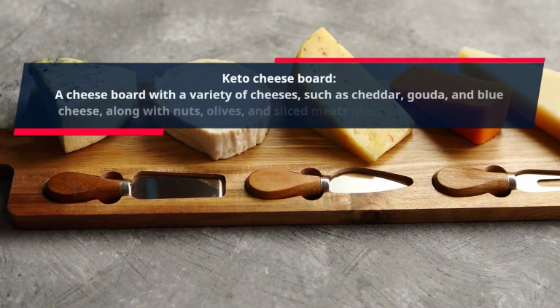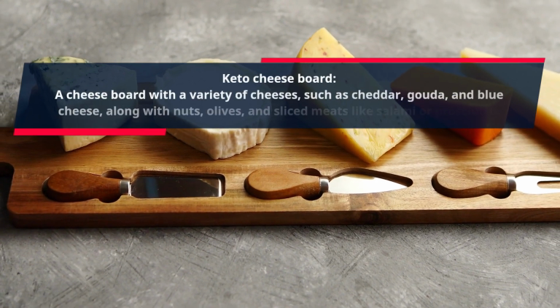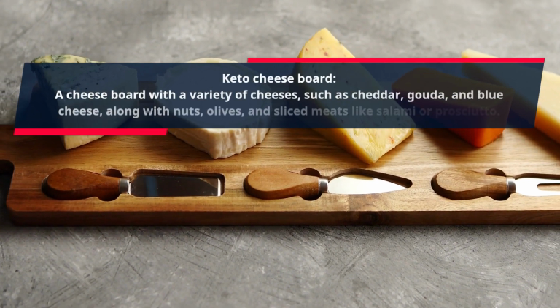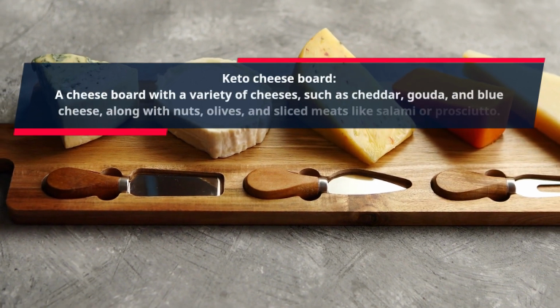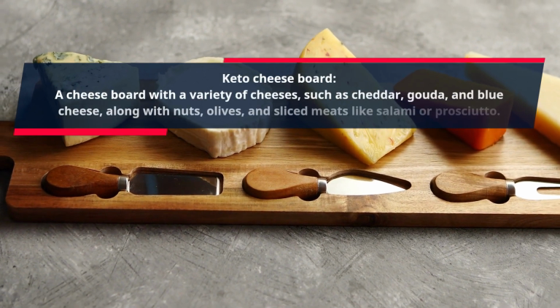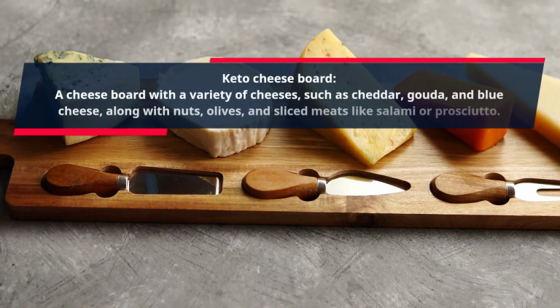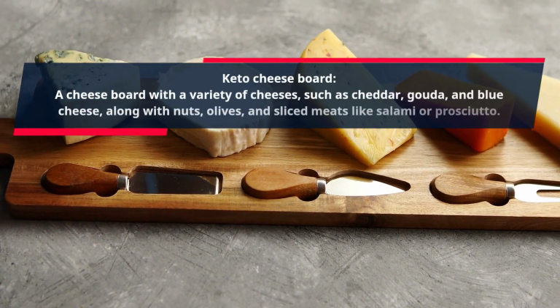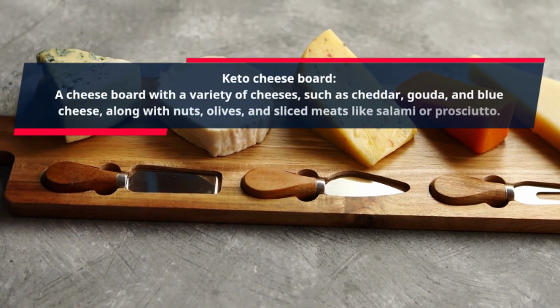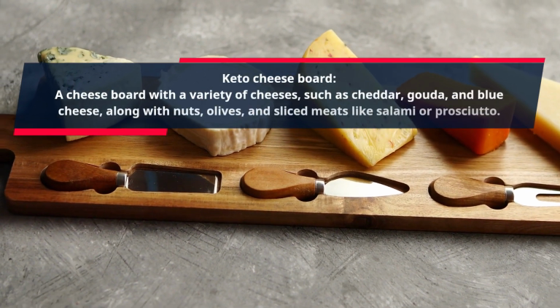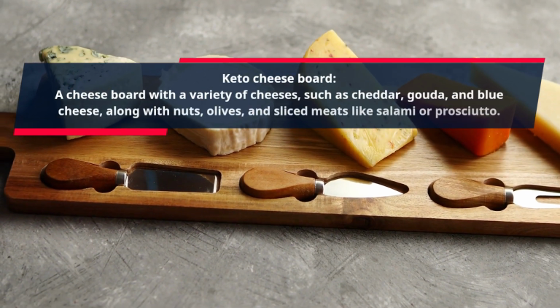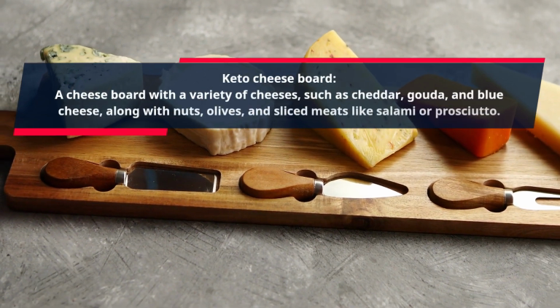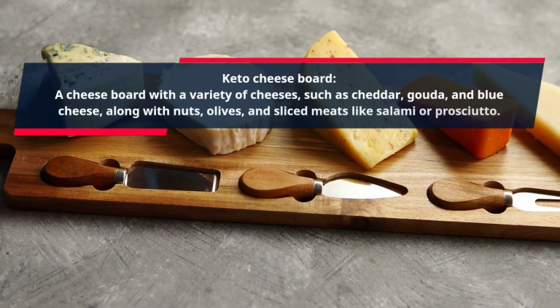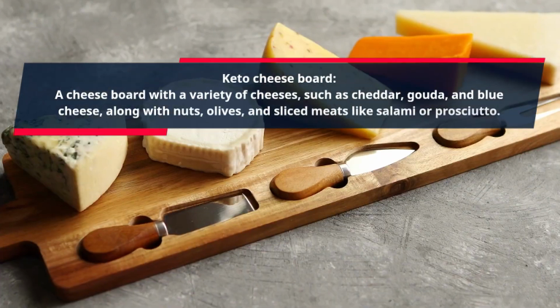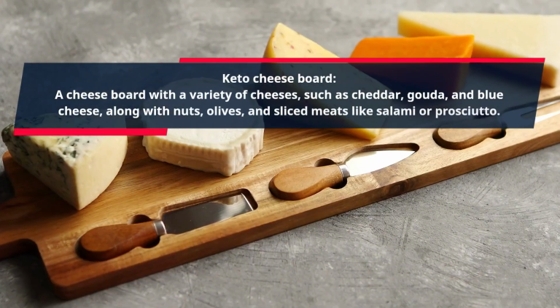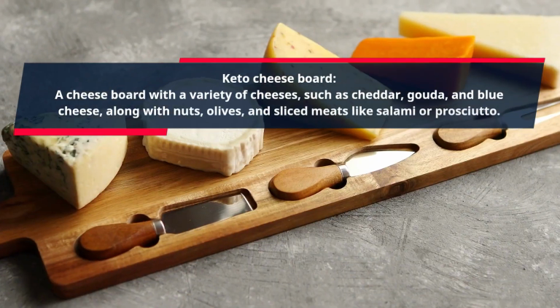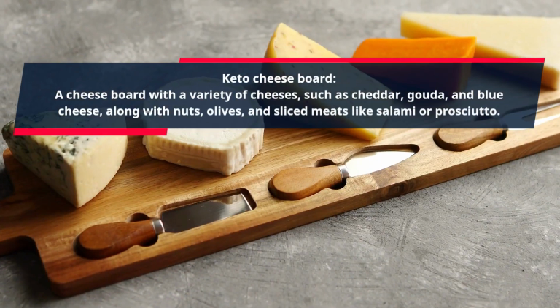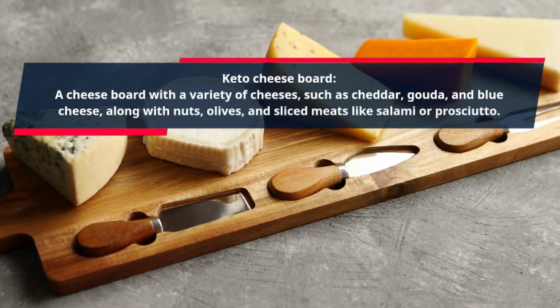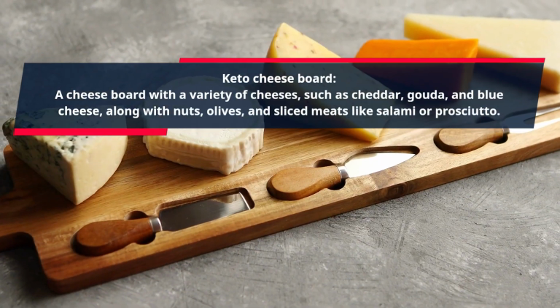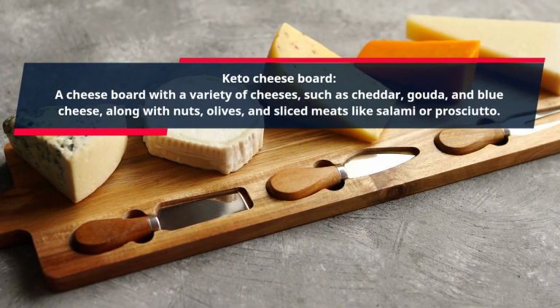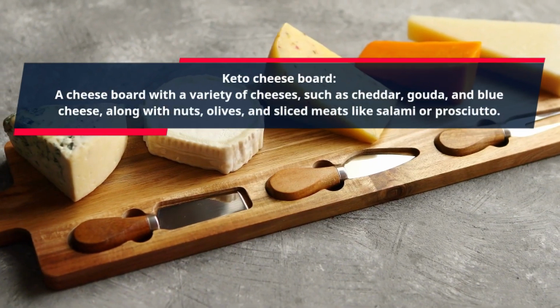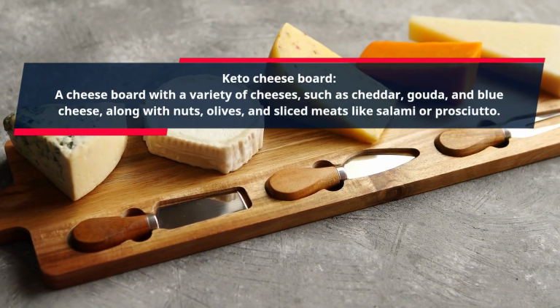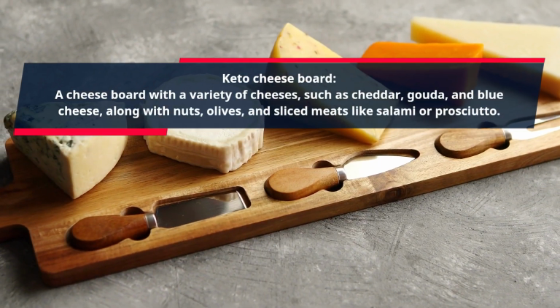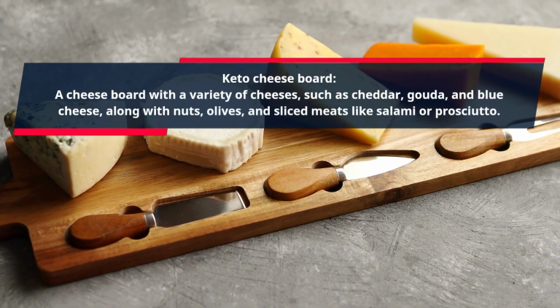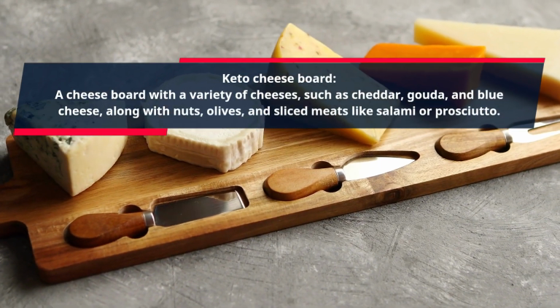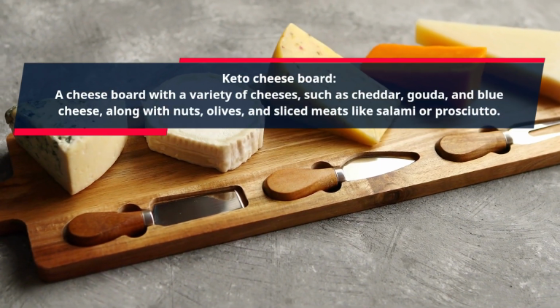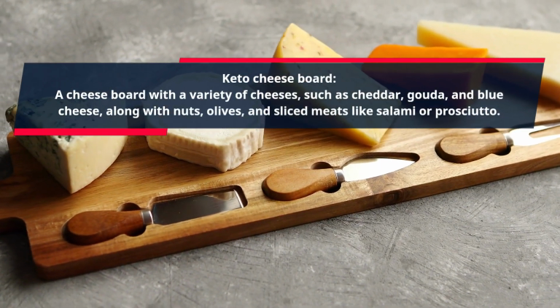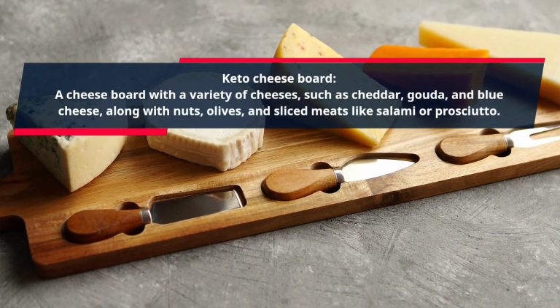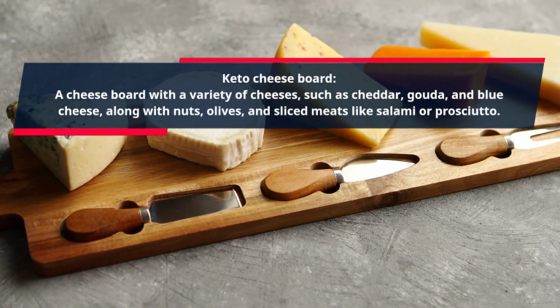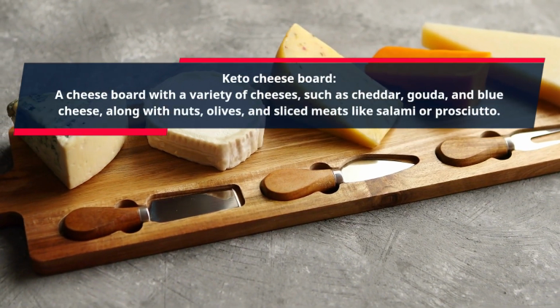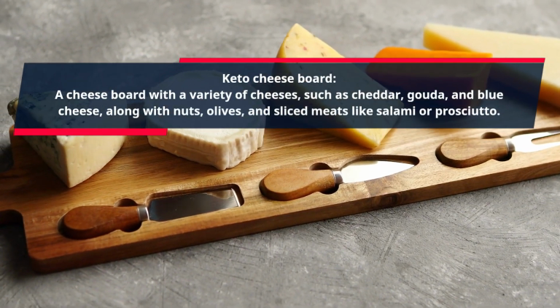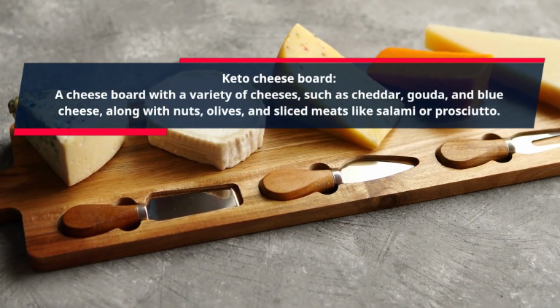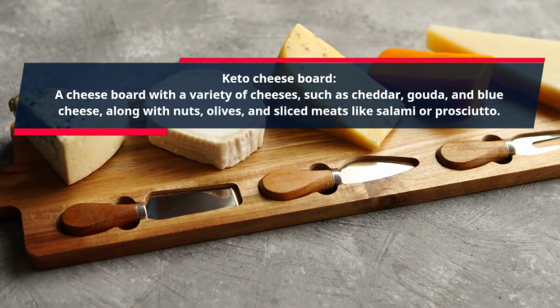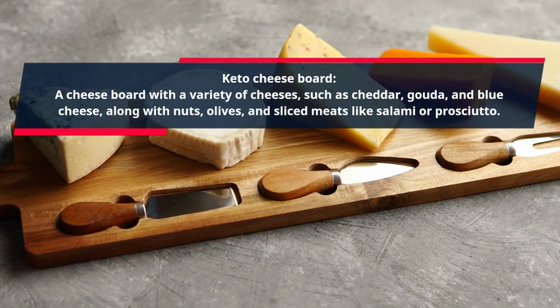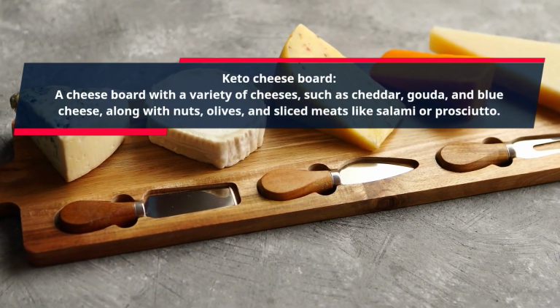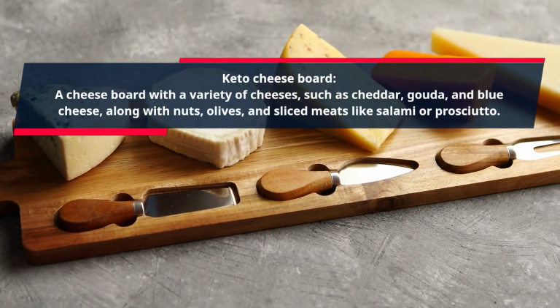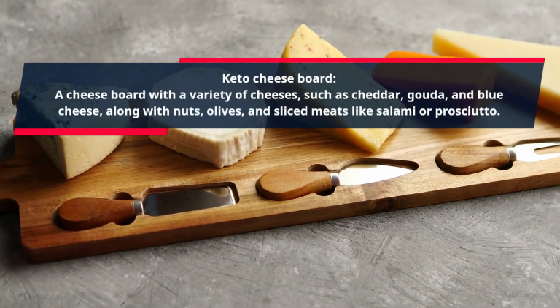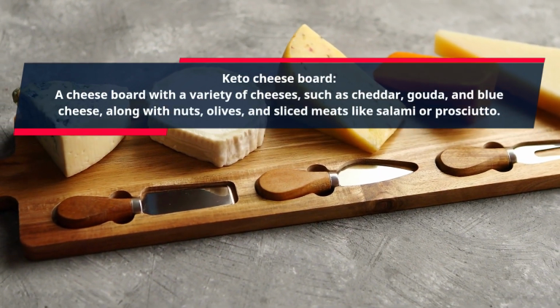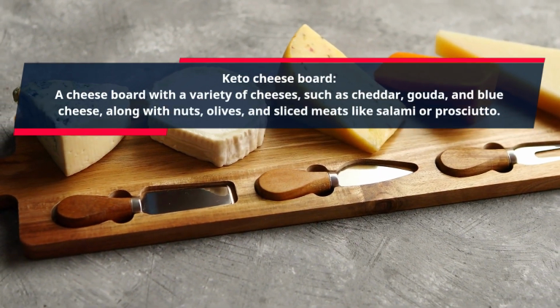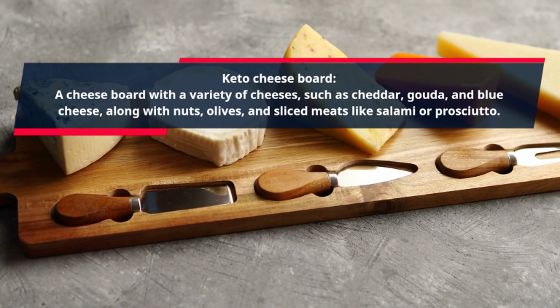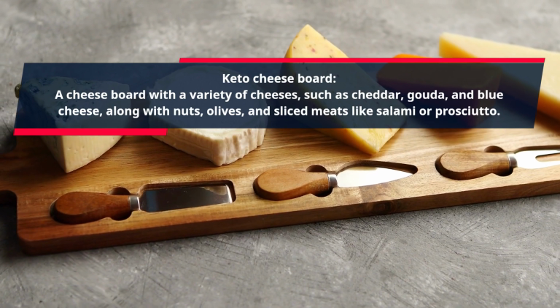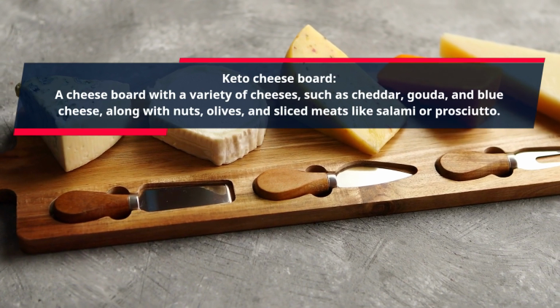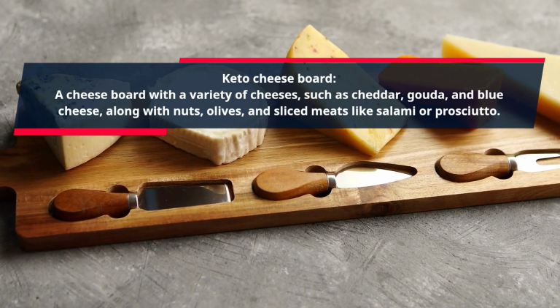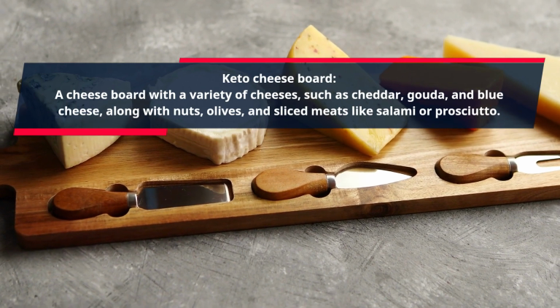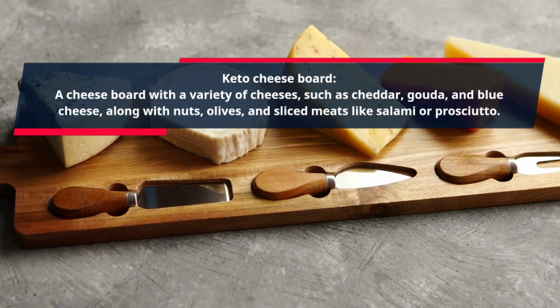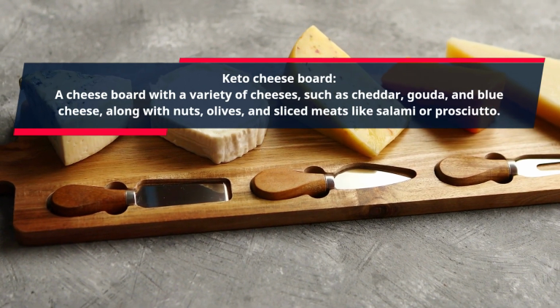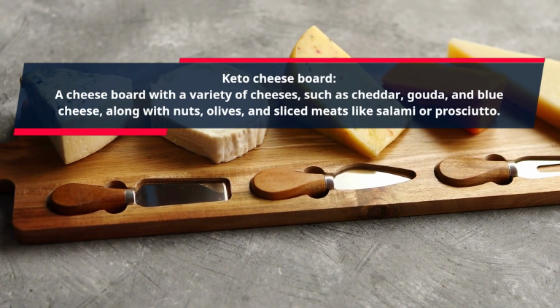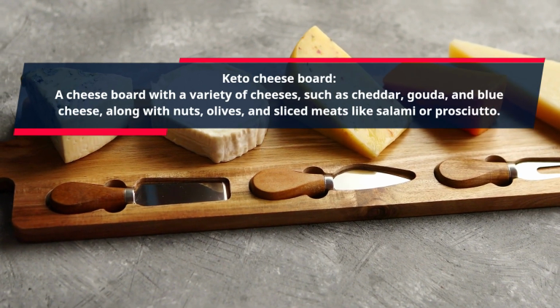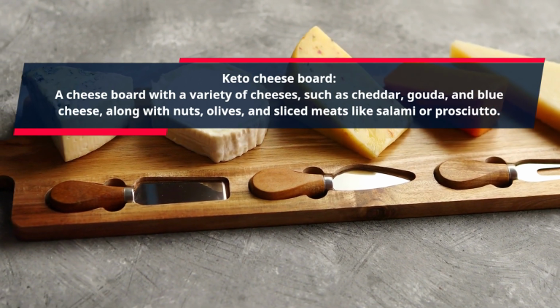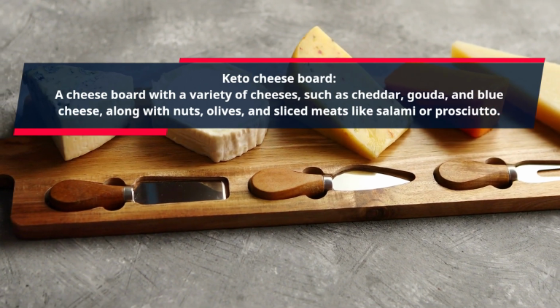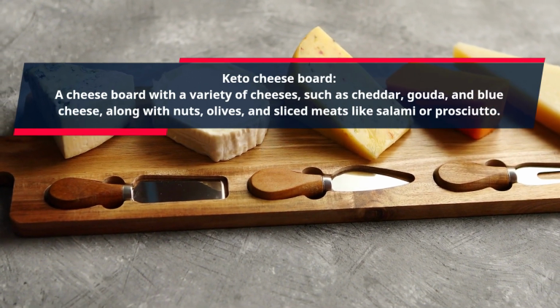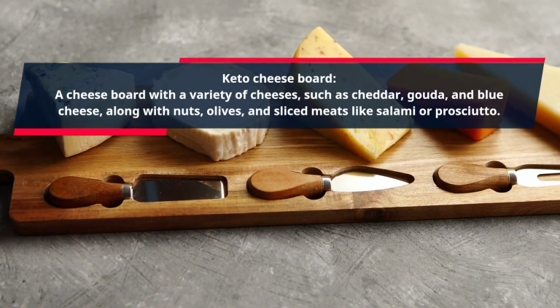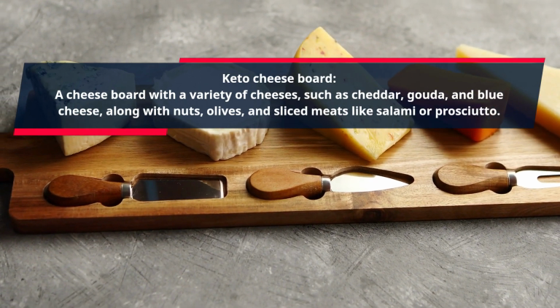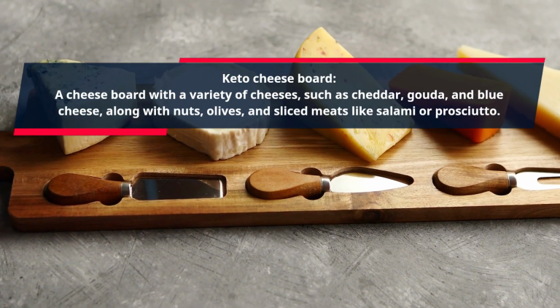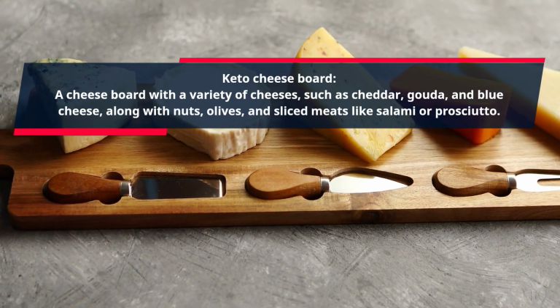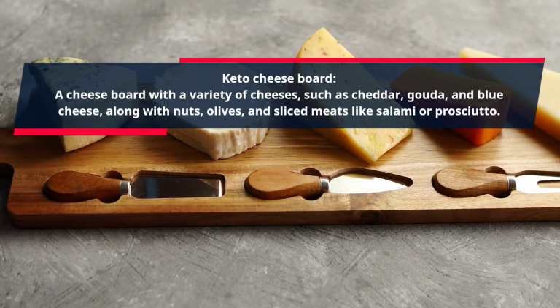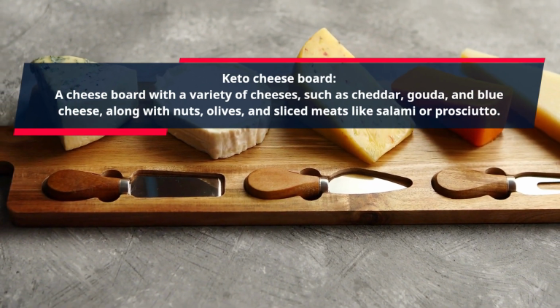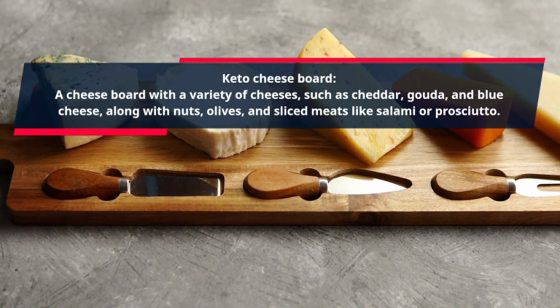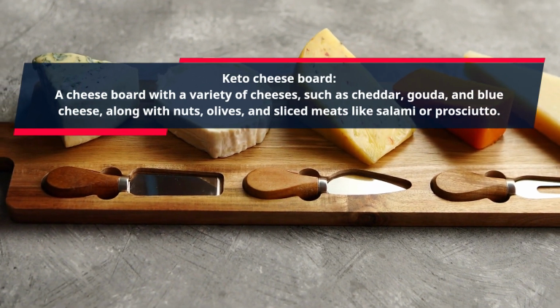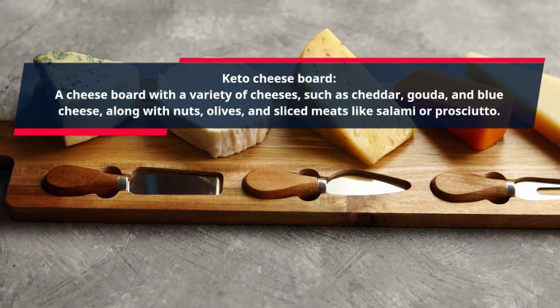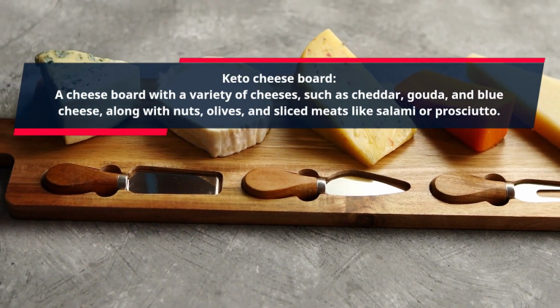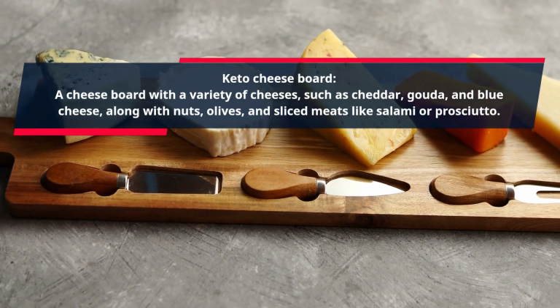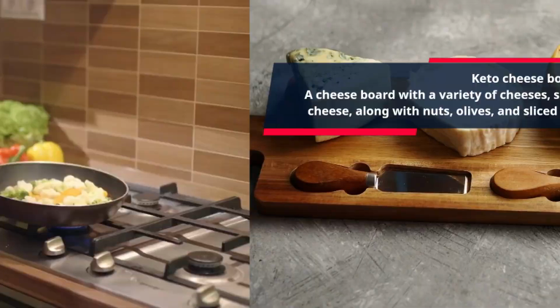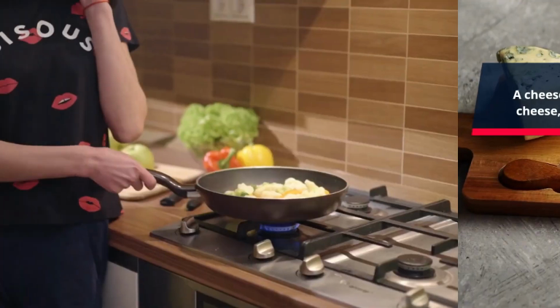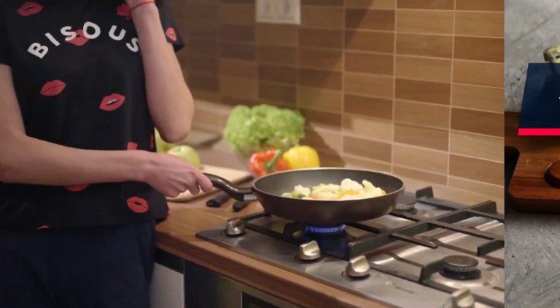Keto Cheese Board. A cheese board with a variety of cheeses, such as cheddar, gouda, and blue cheese, along with nuts, olives, and sliced meats like salami or prosciutto.